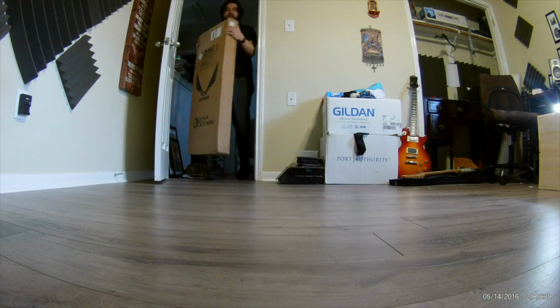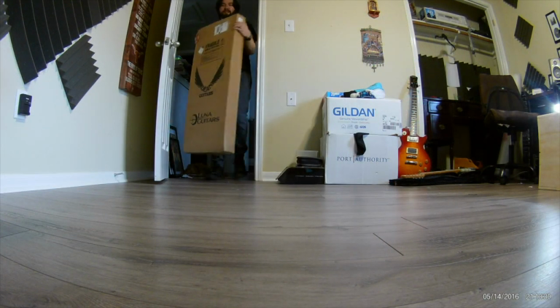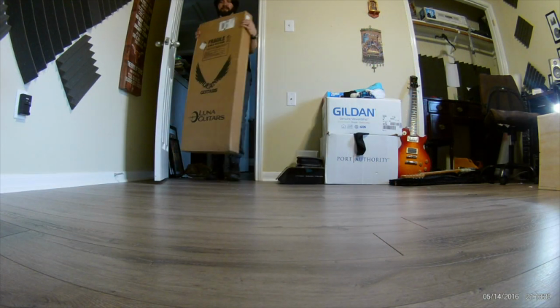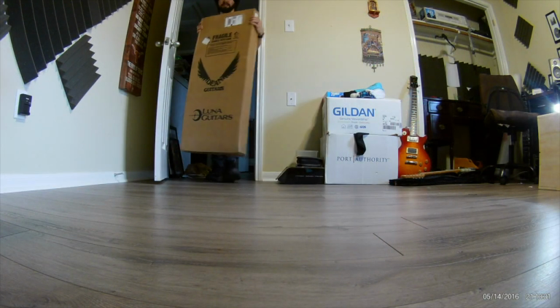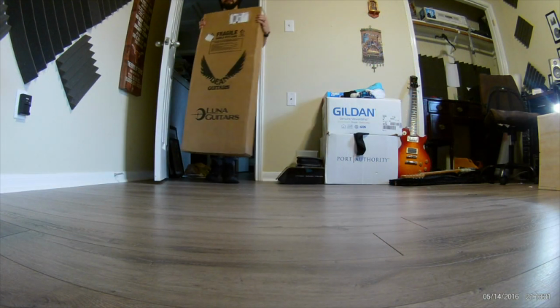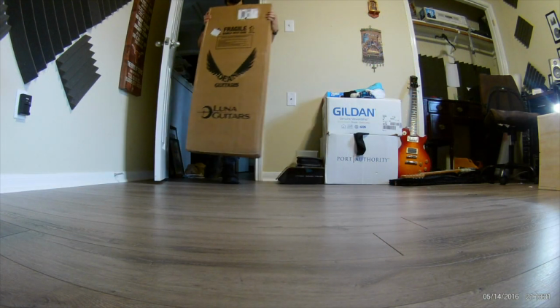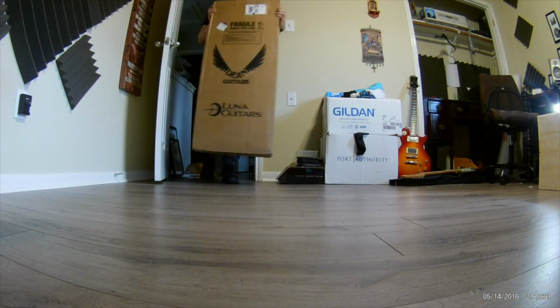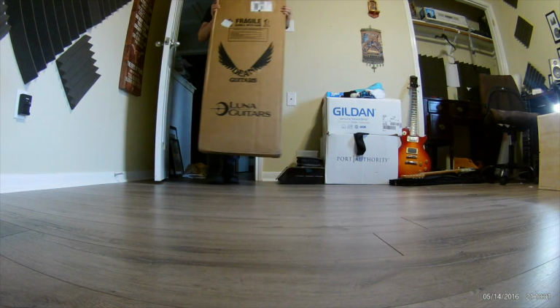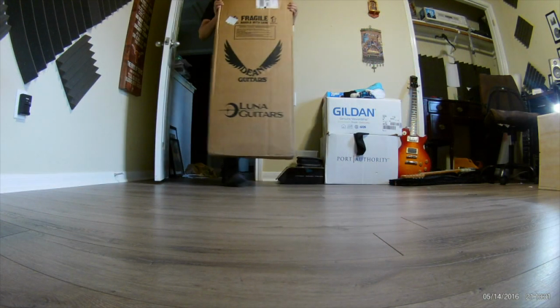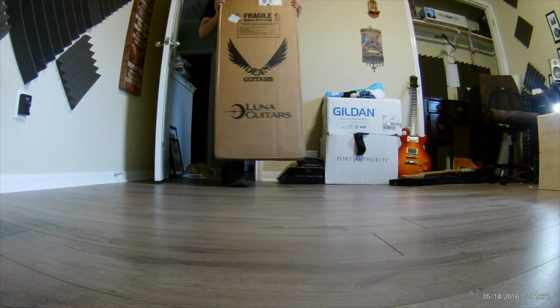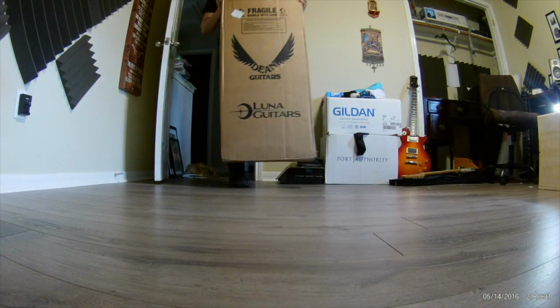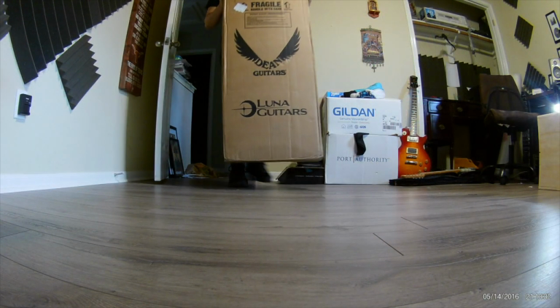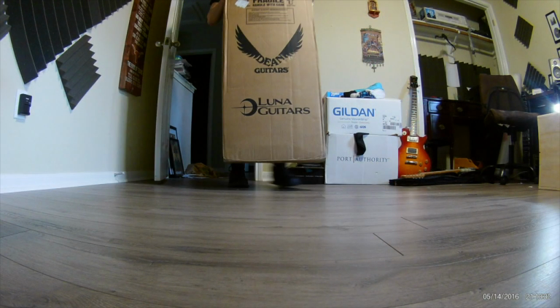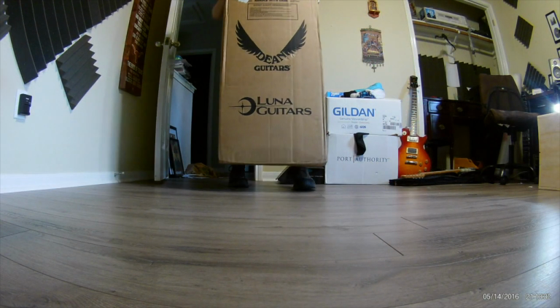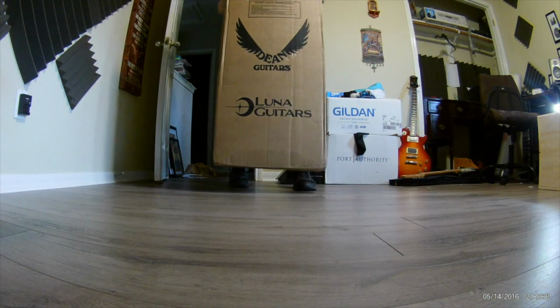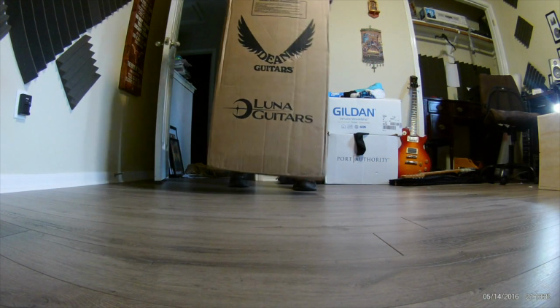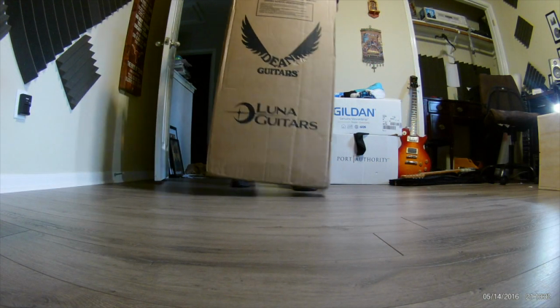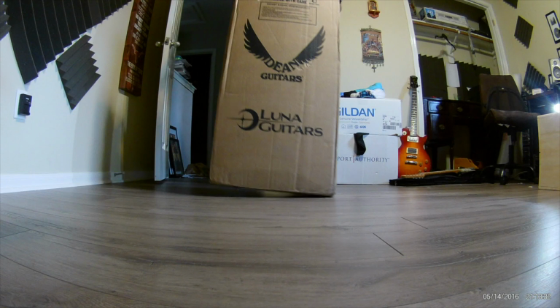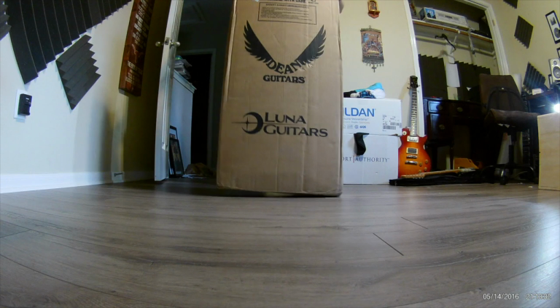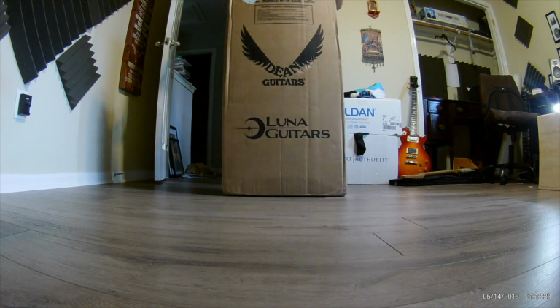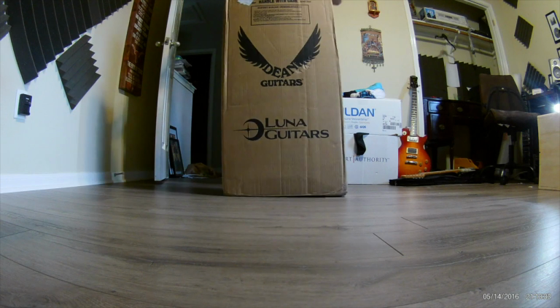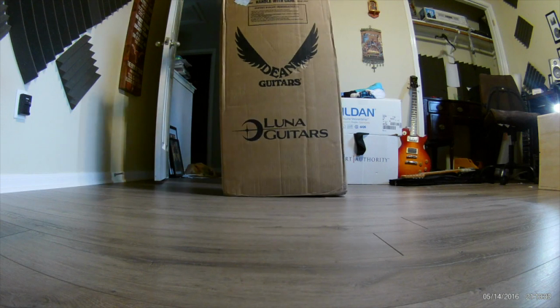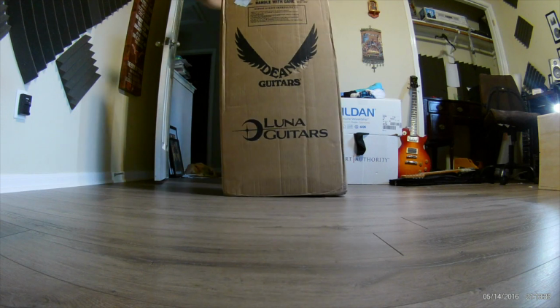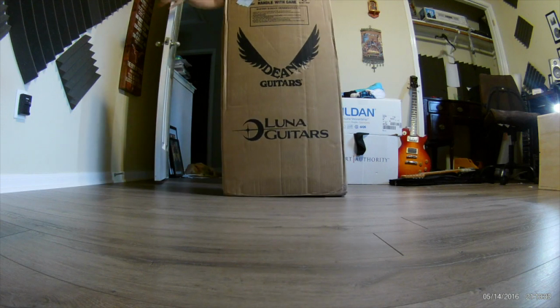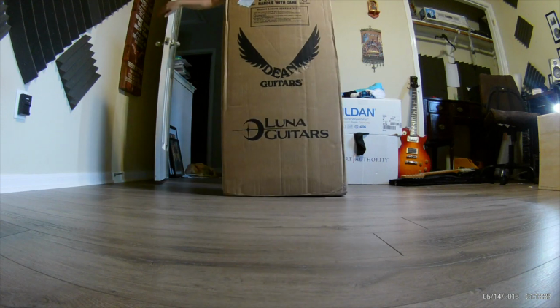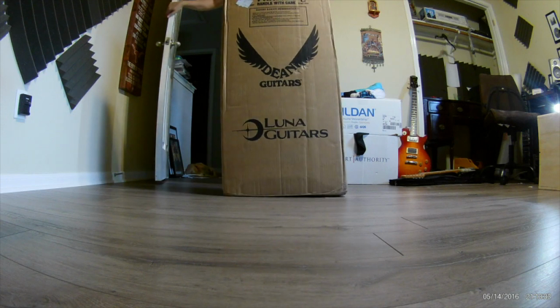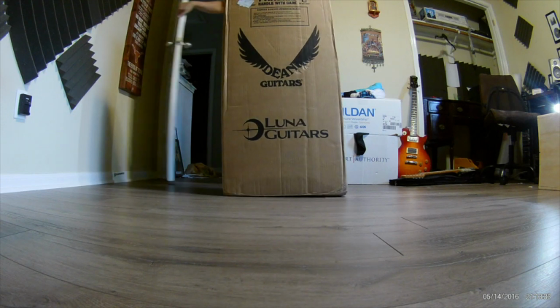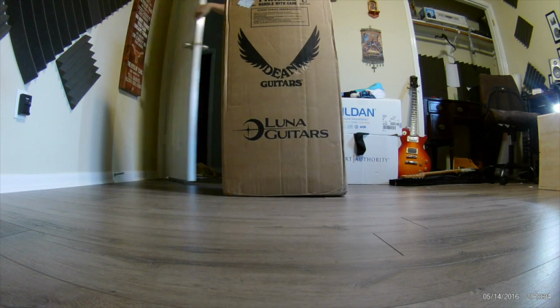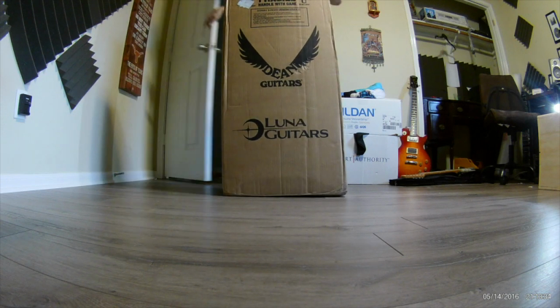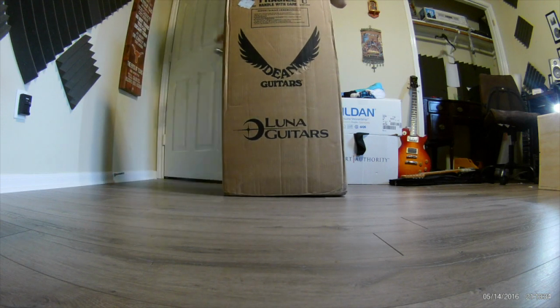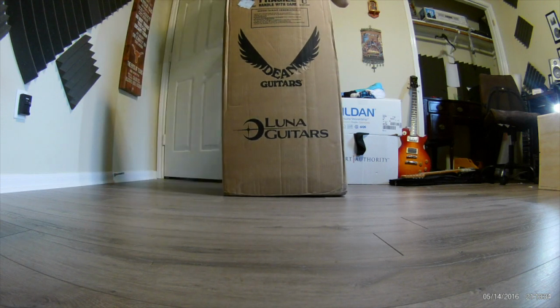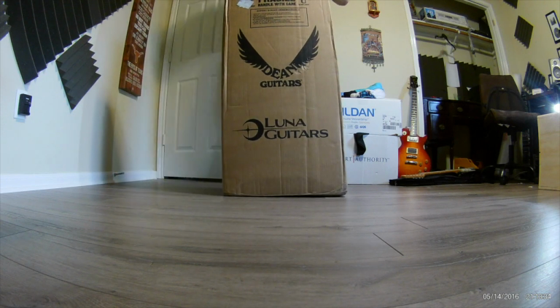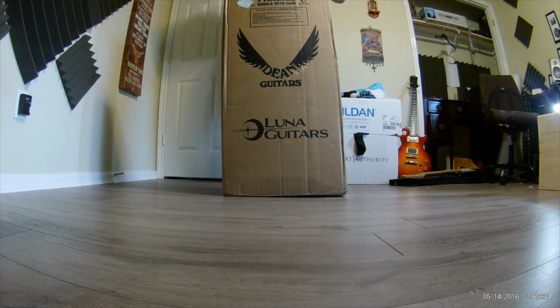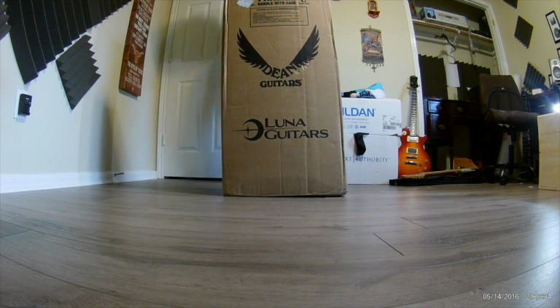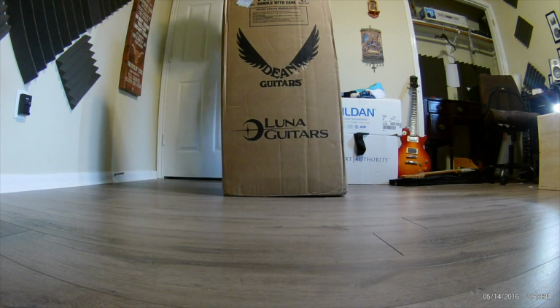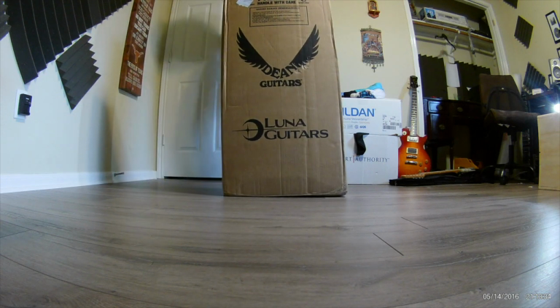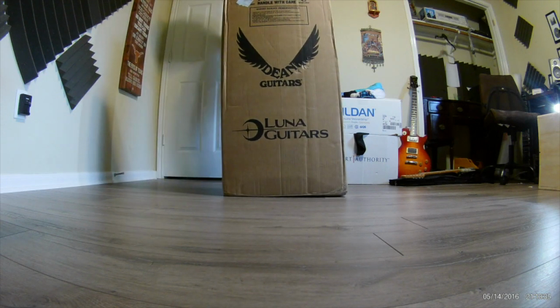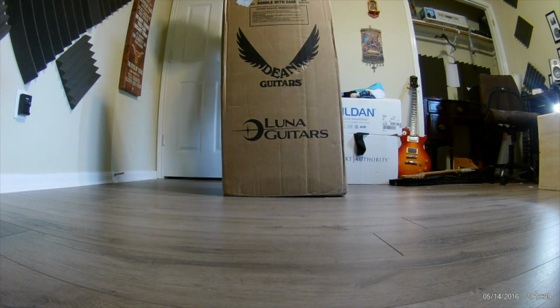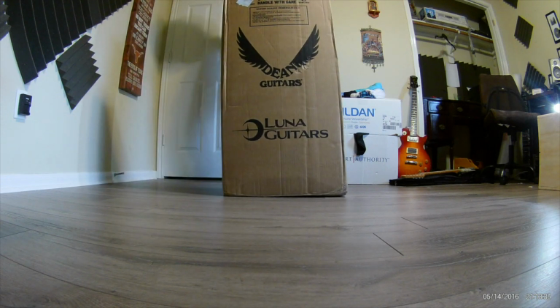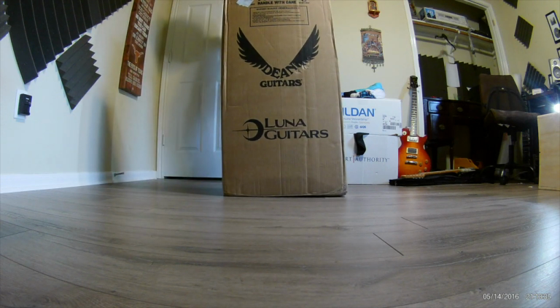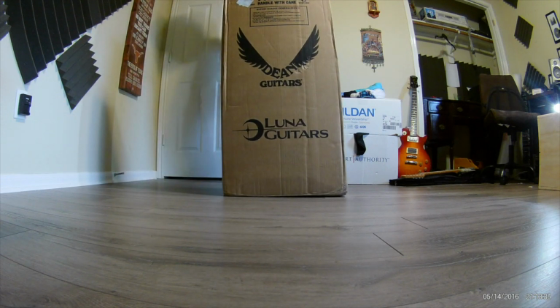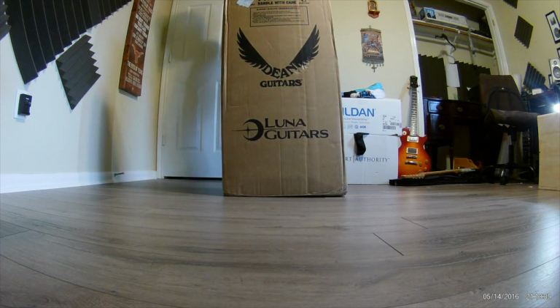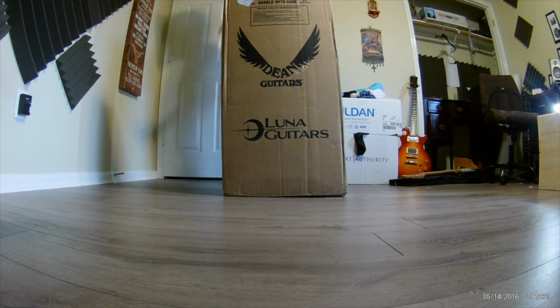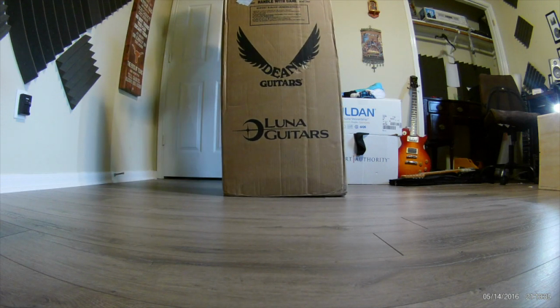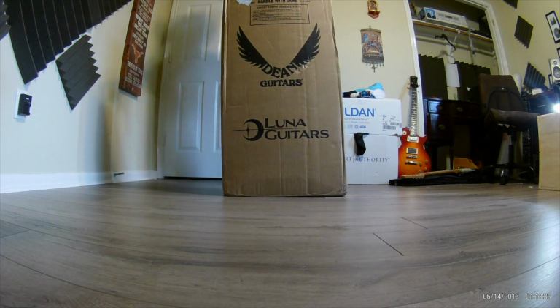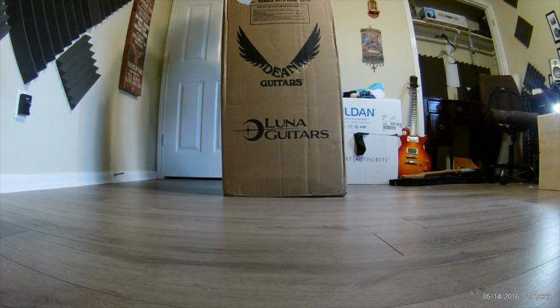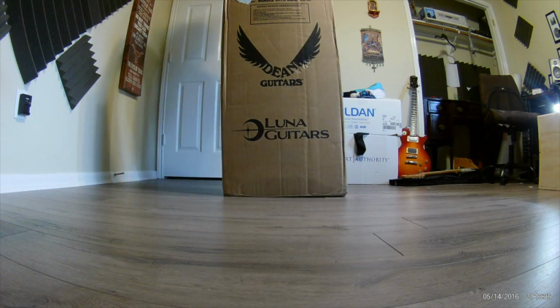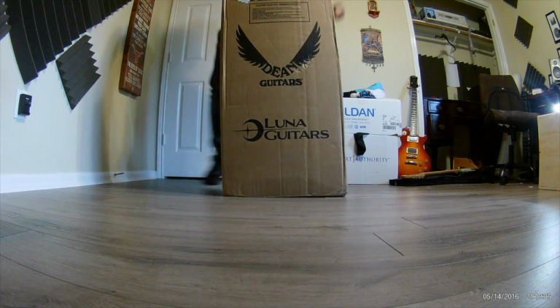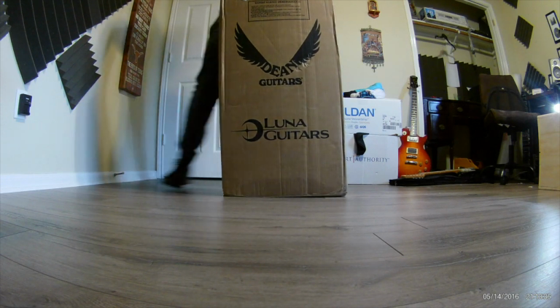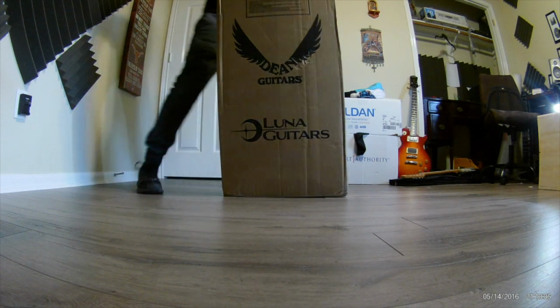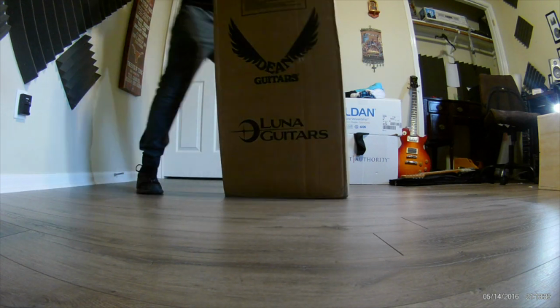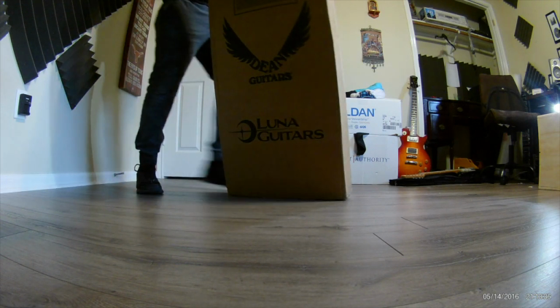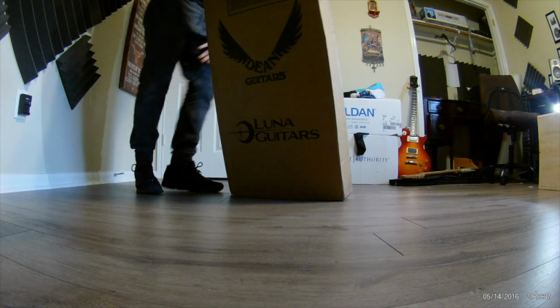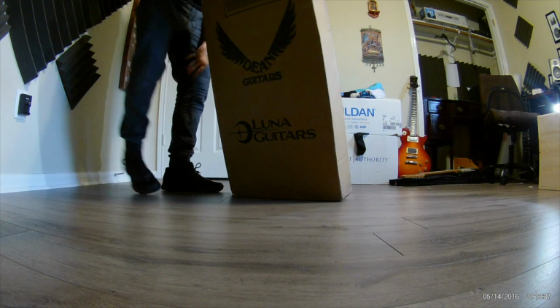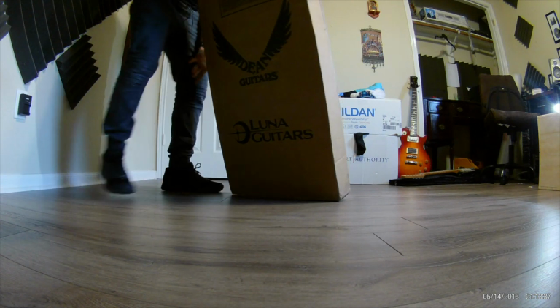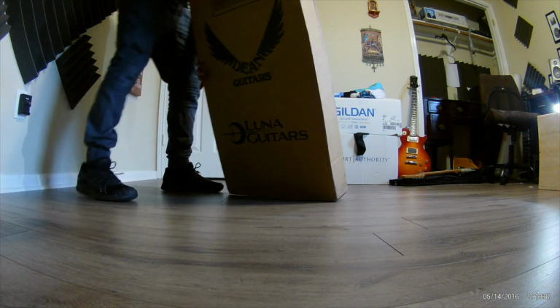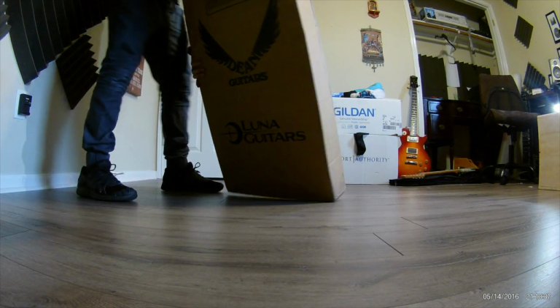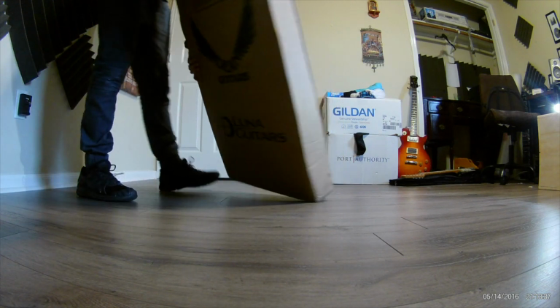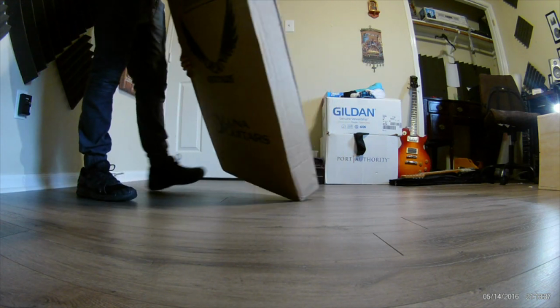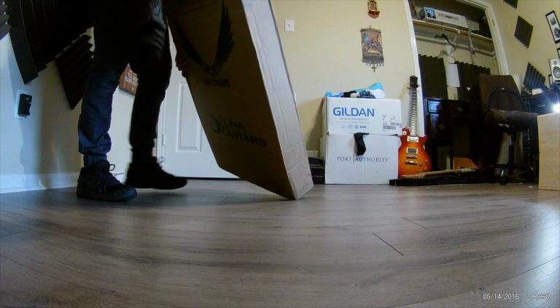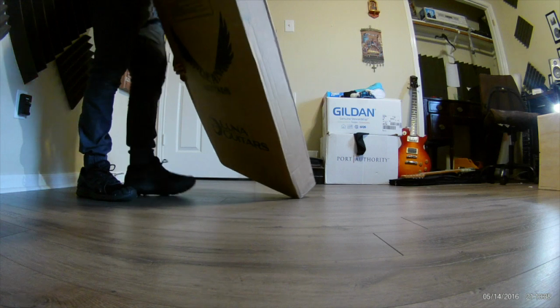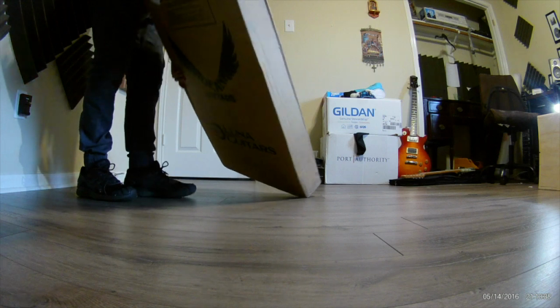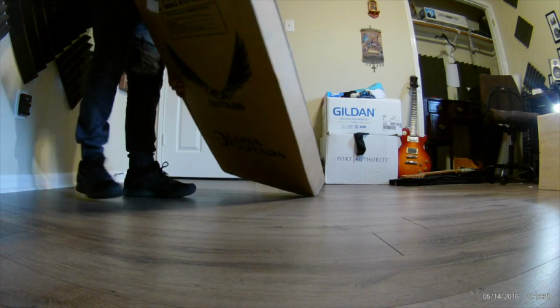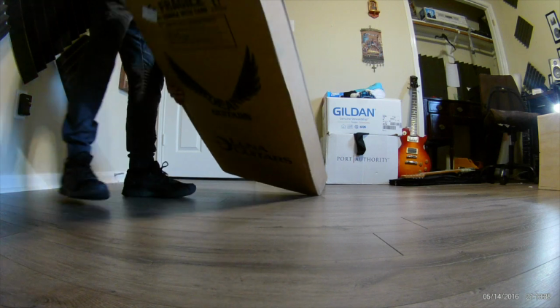It's finally here. The box says Dean, but it's not Dean. I'm guessing it's just recycled.